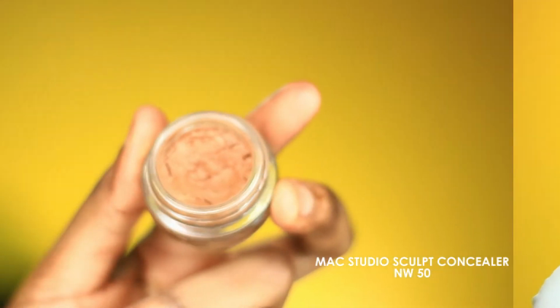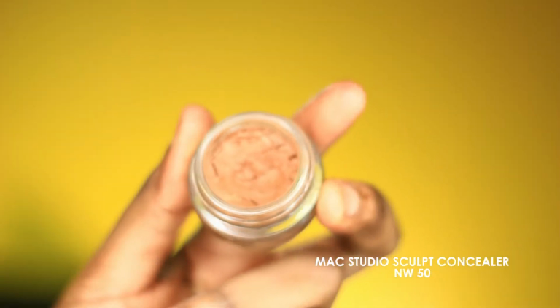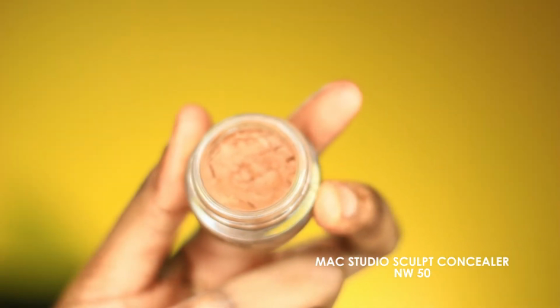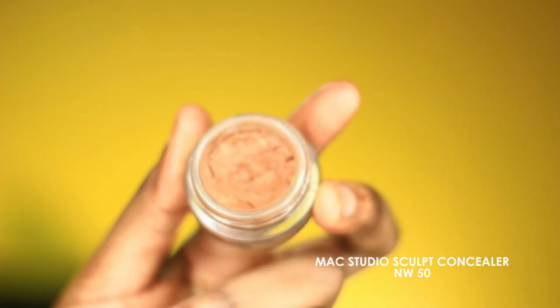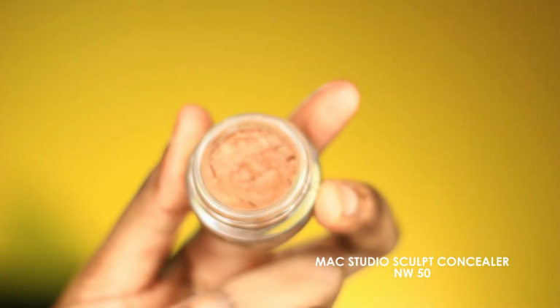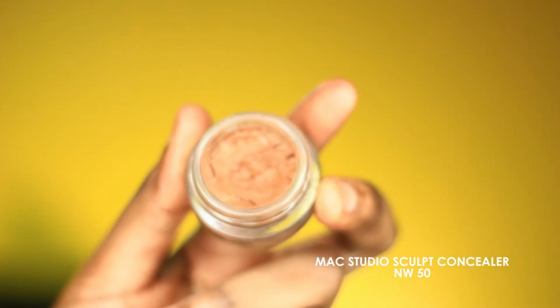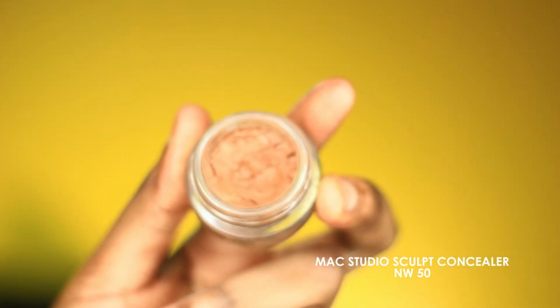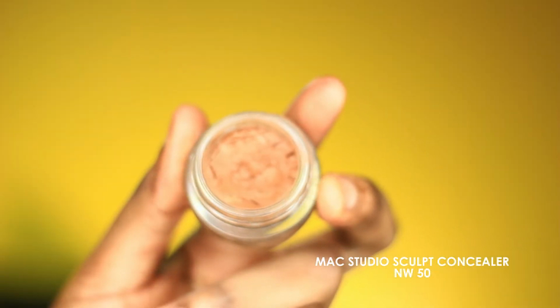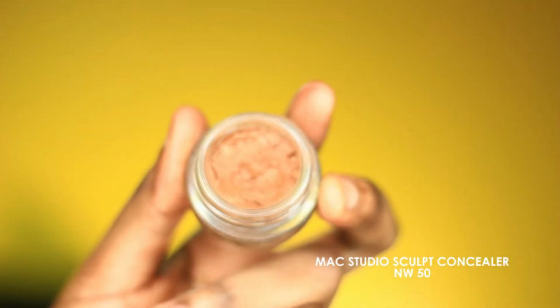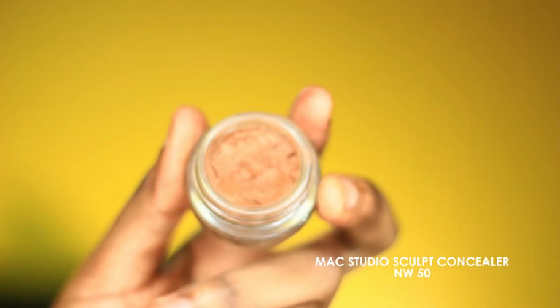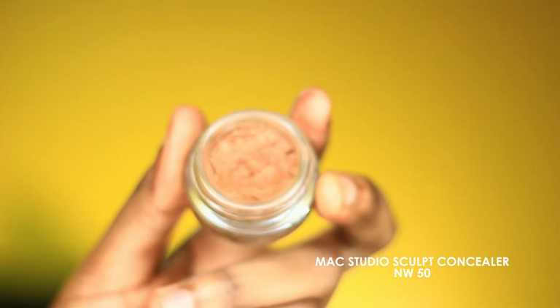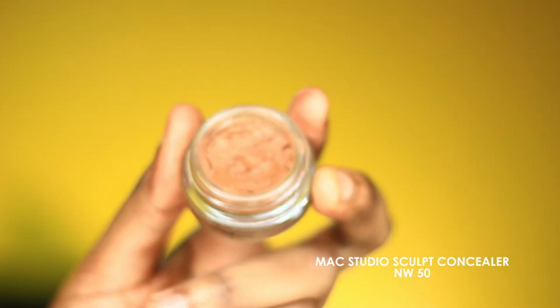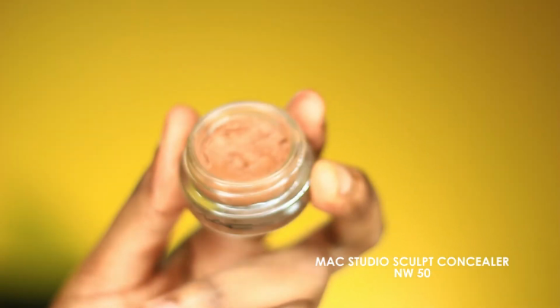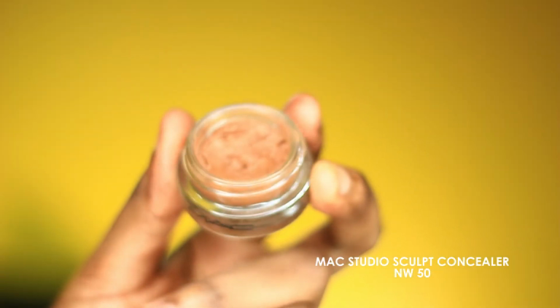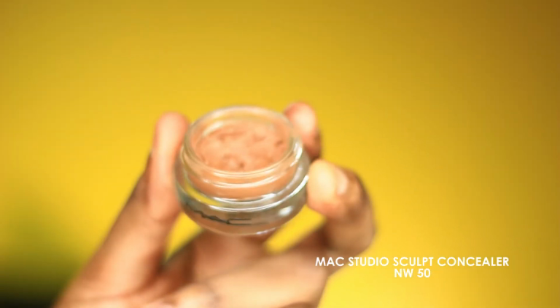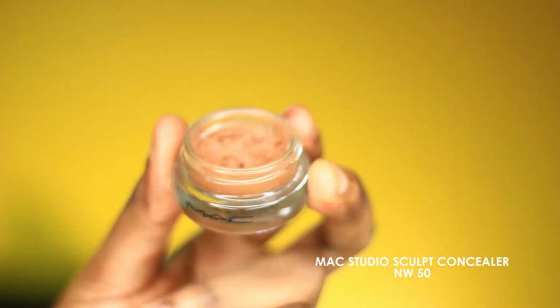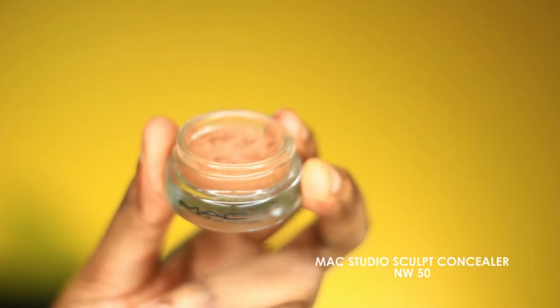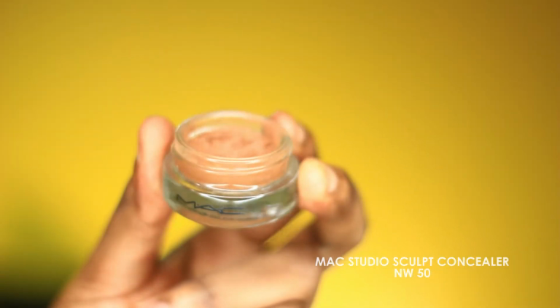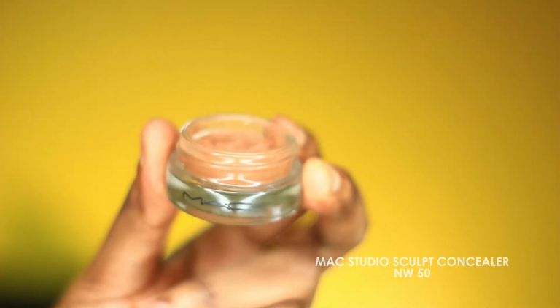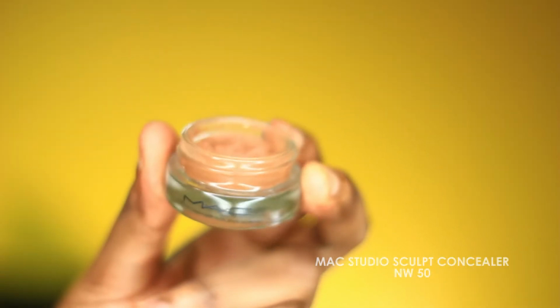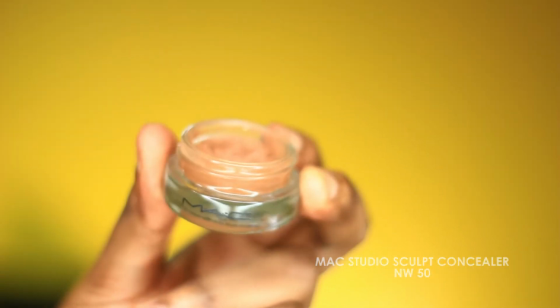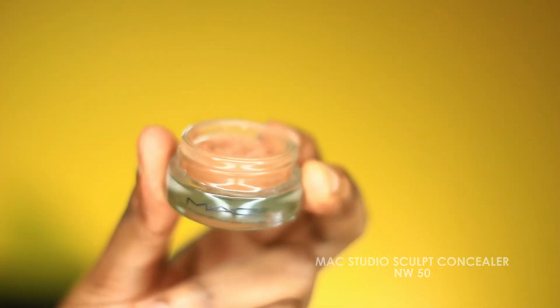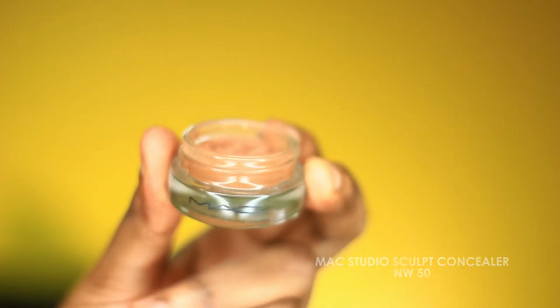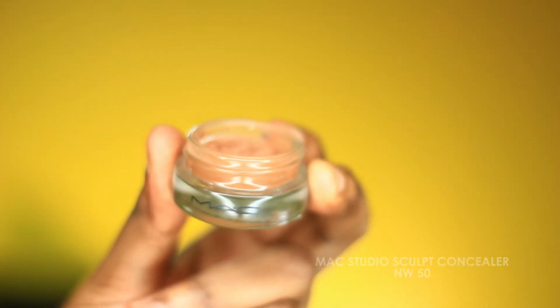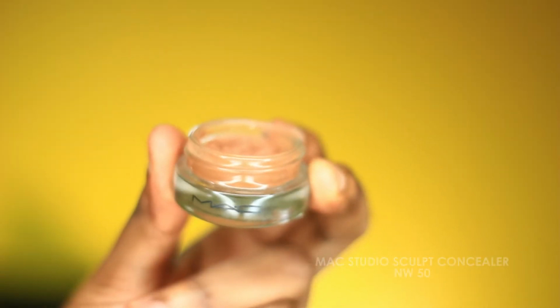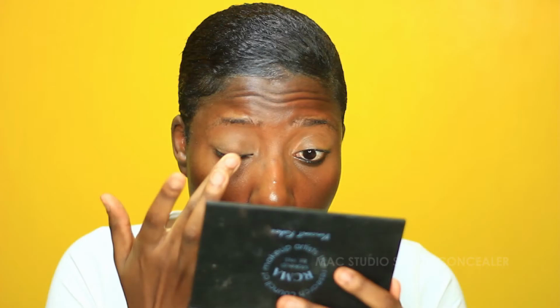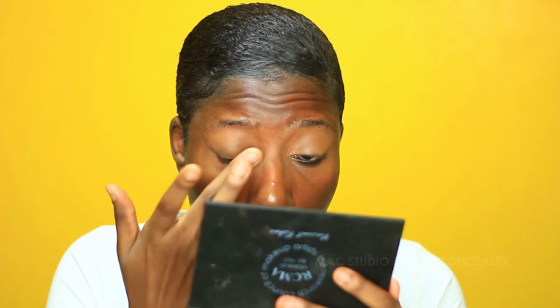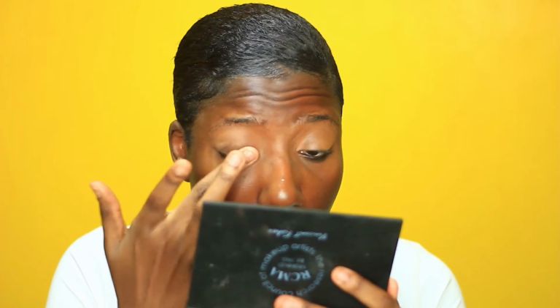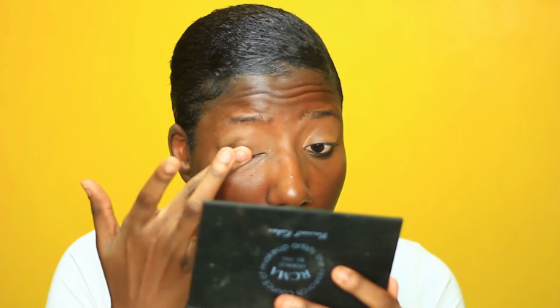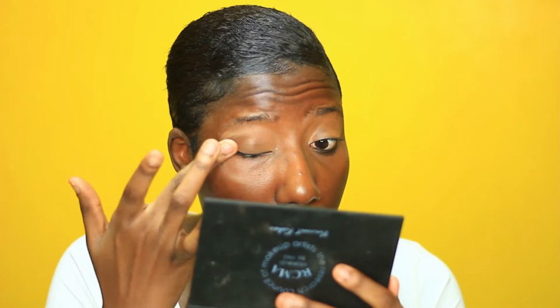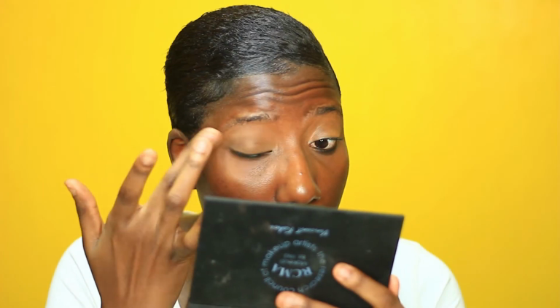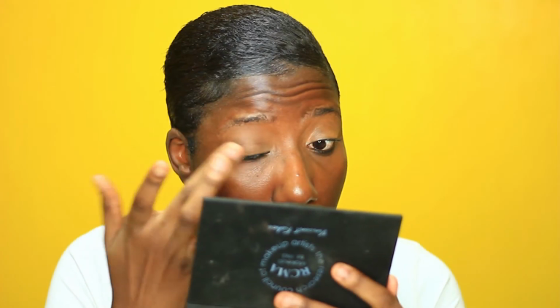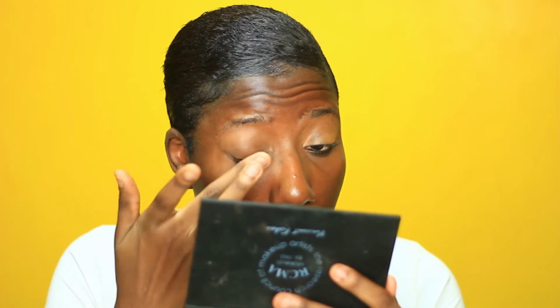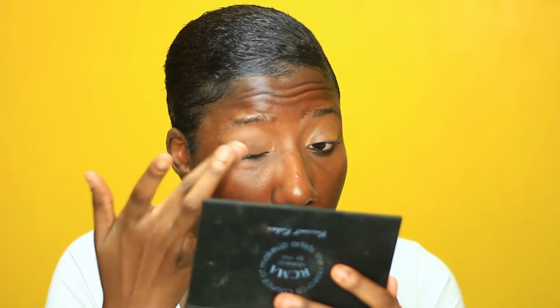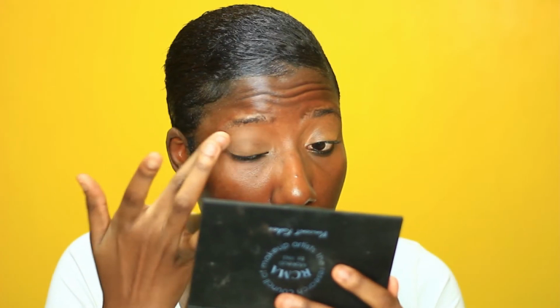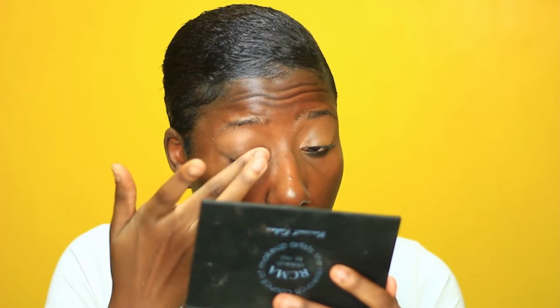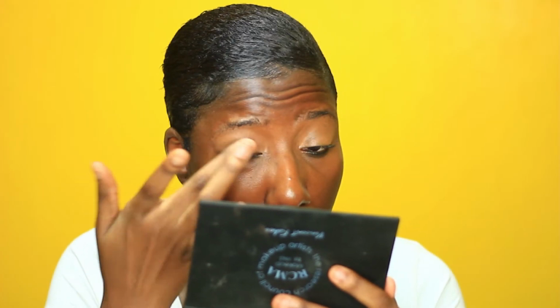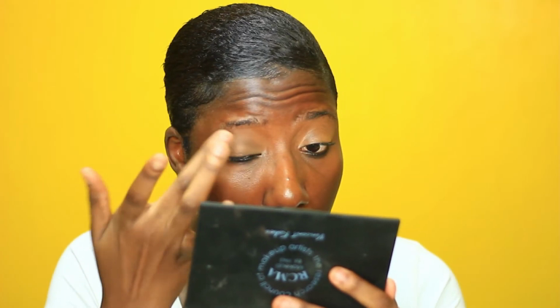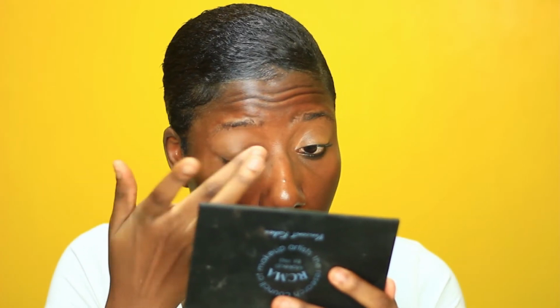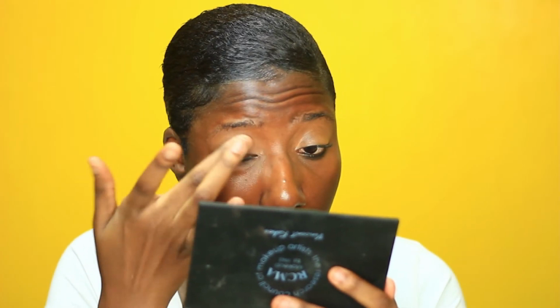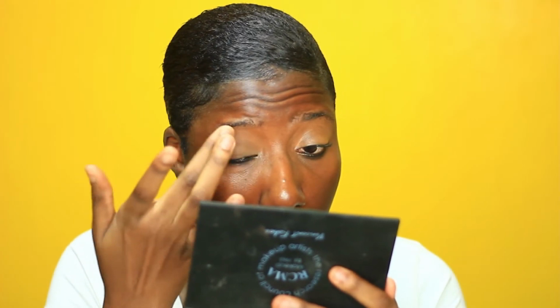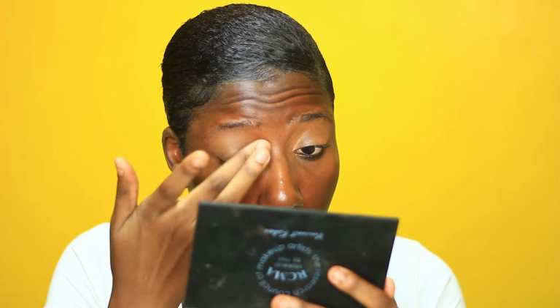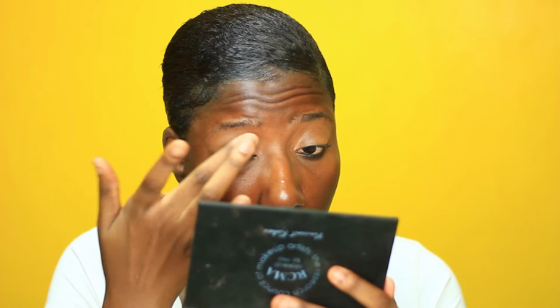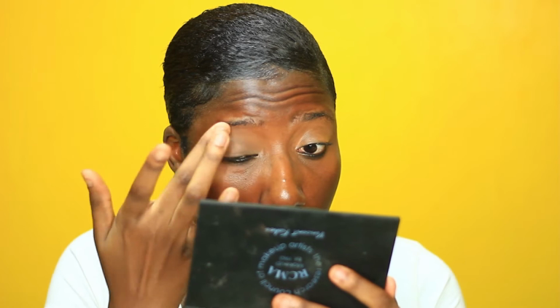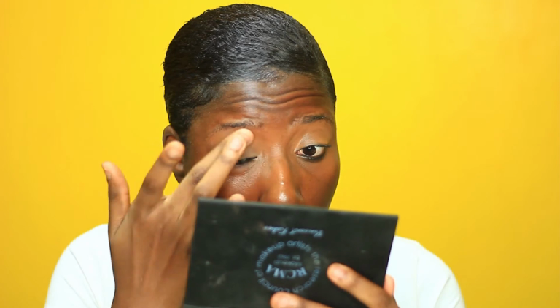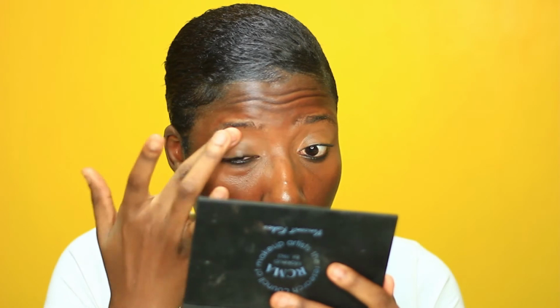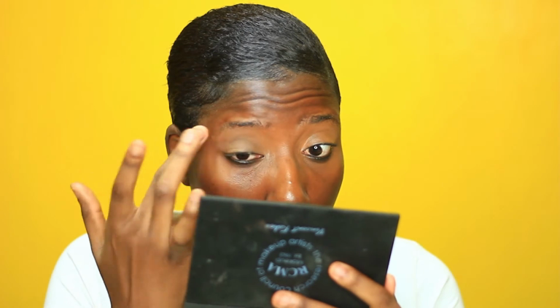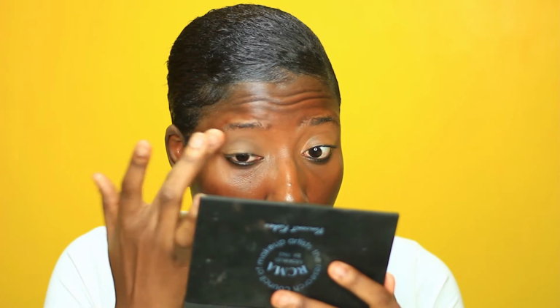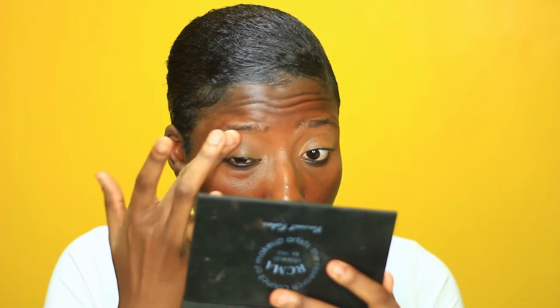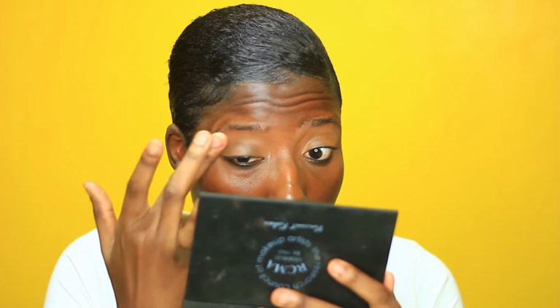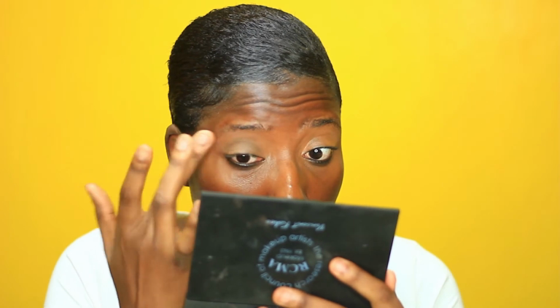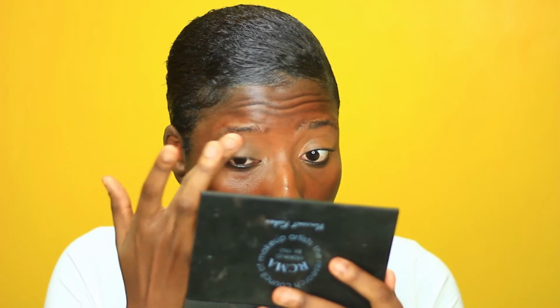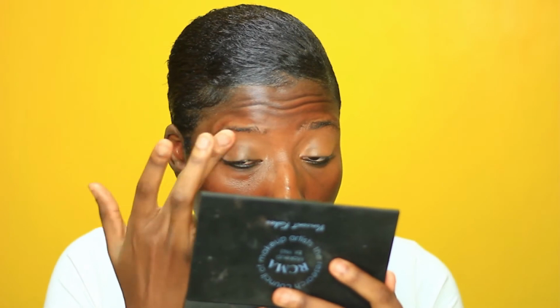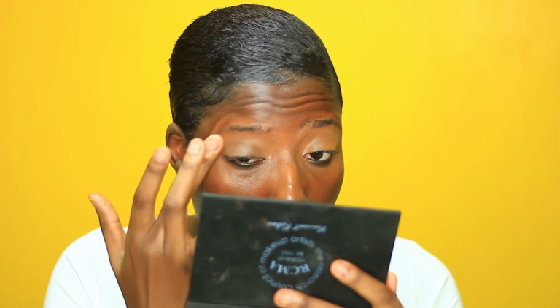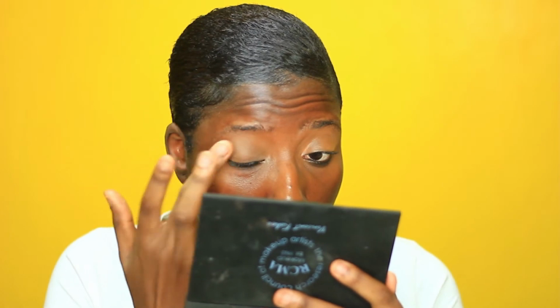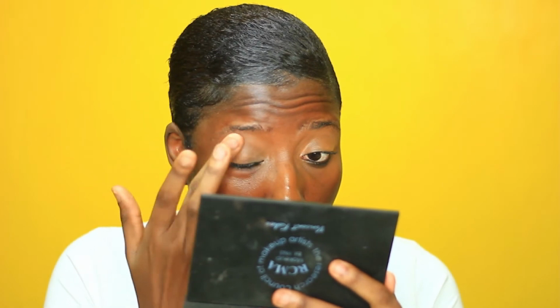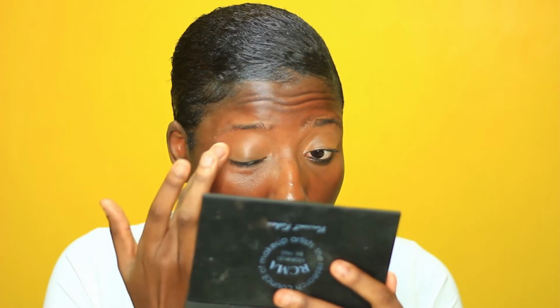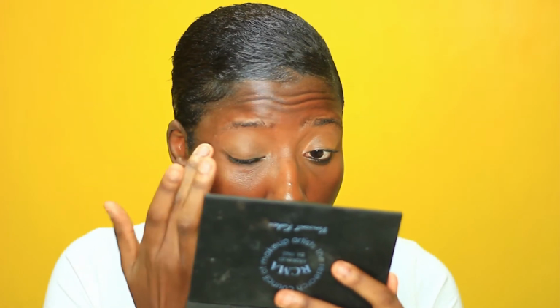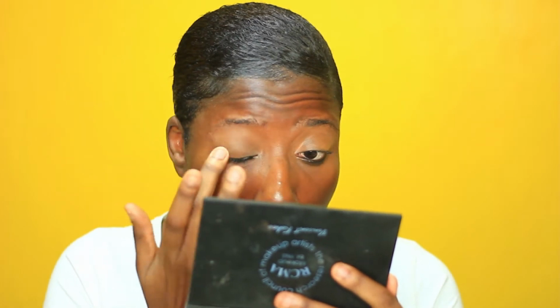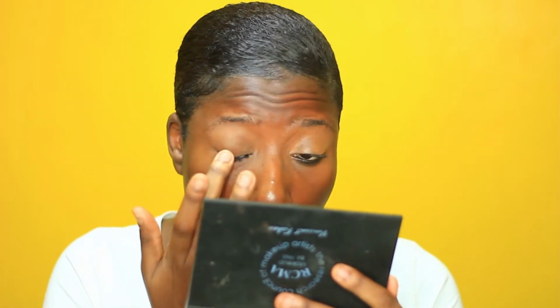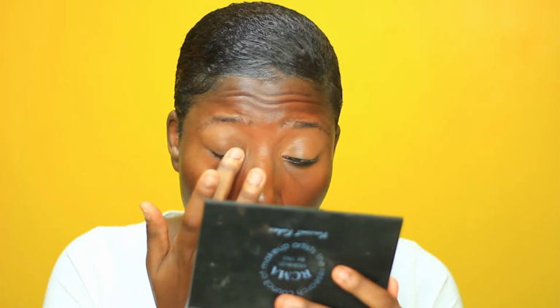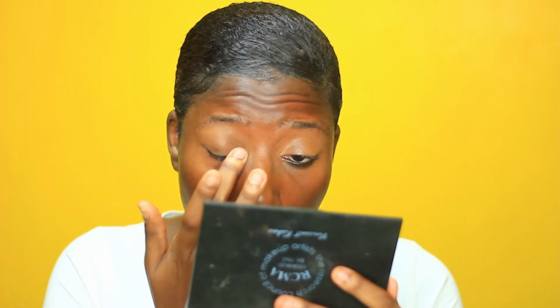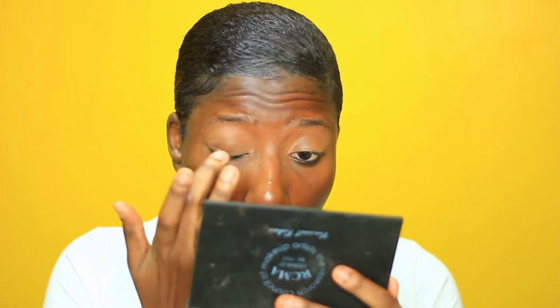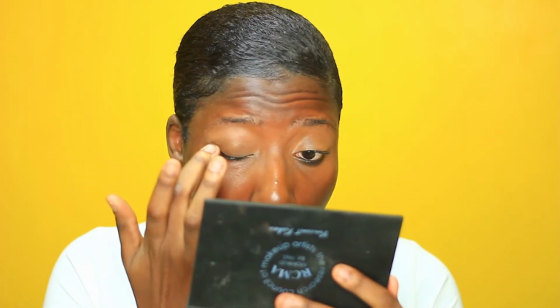First thing I'm going to use this concealer to kind of color correct my eyelids before placing on any eyeshadow.